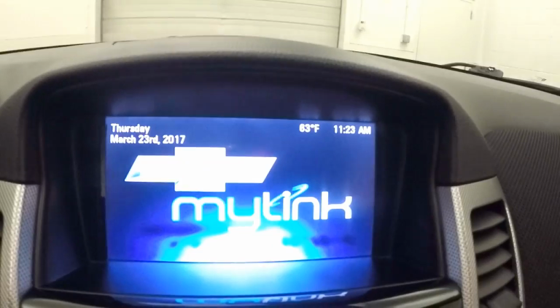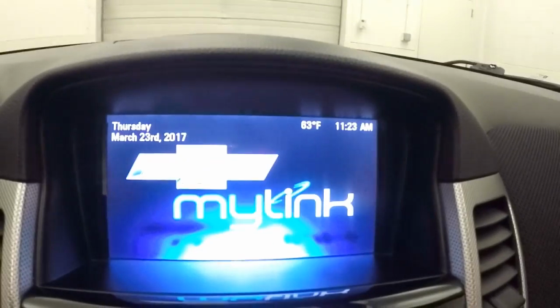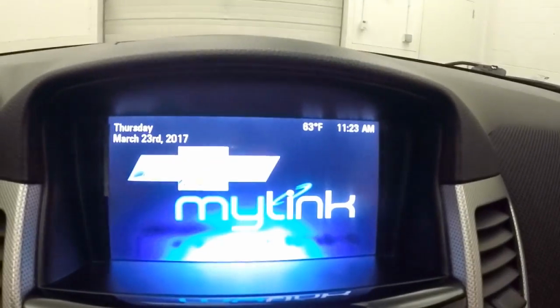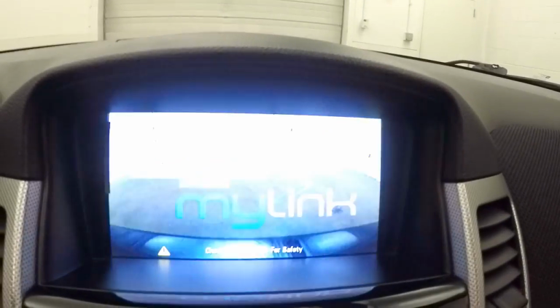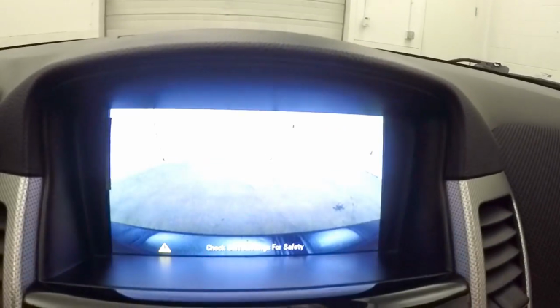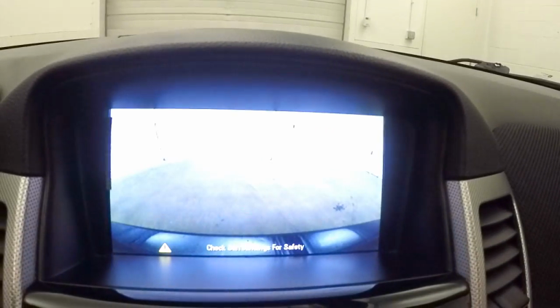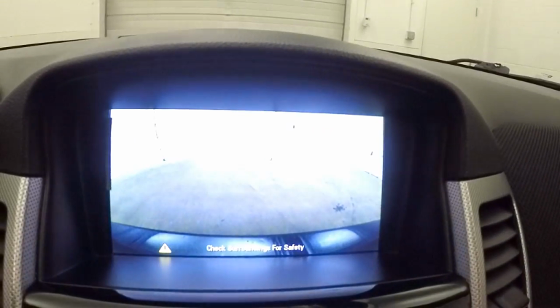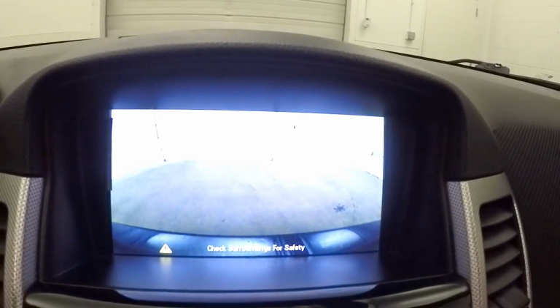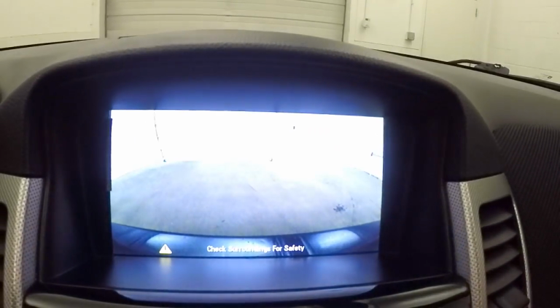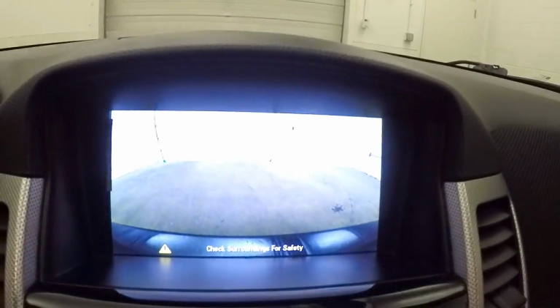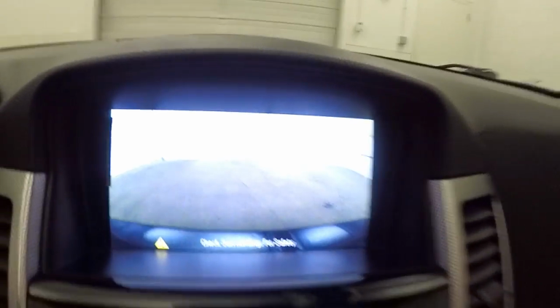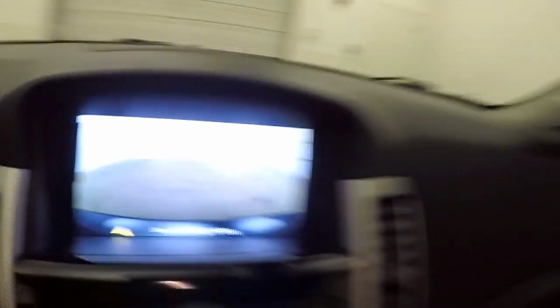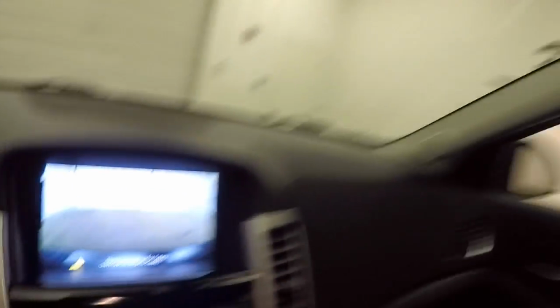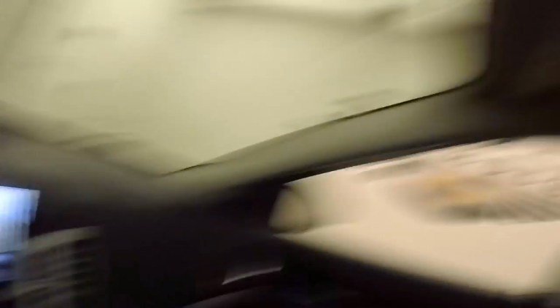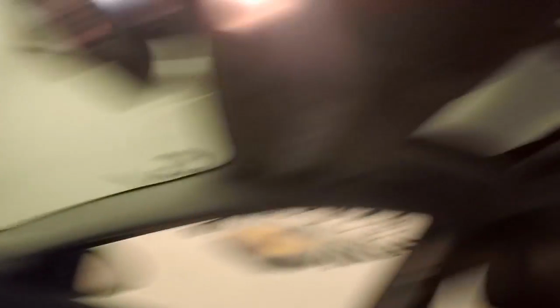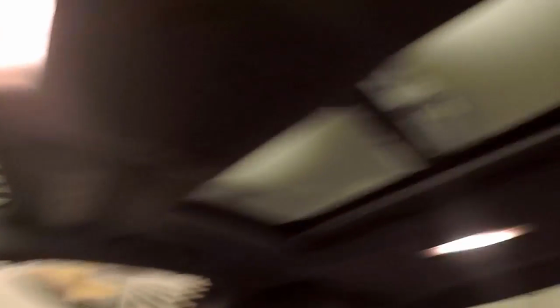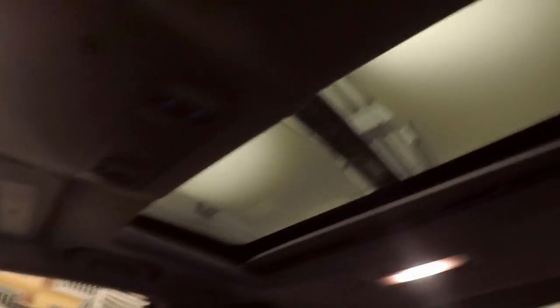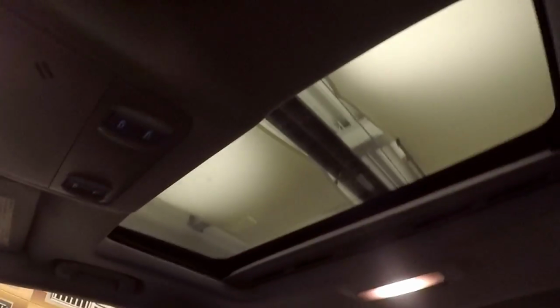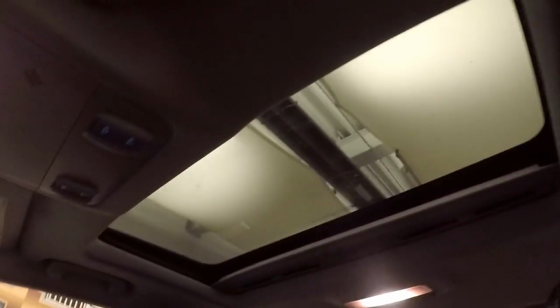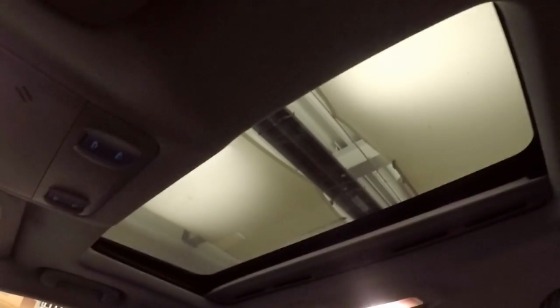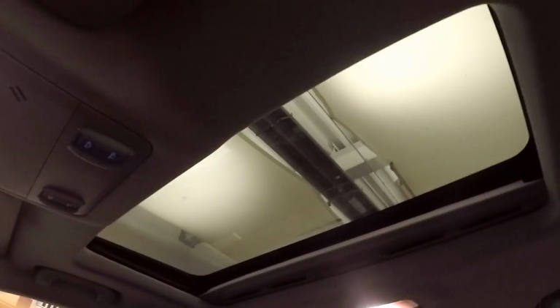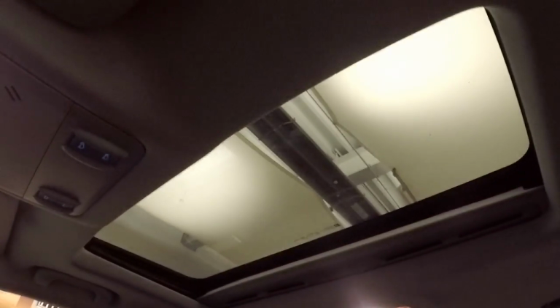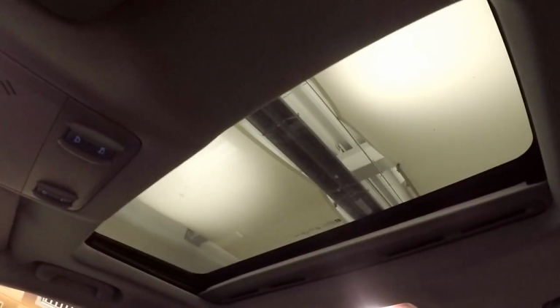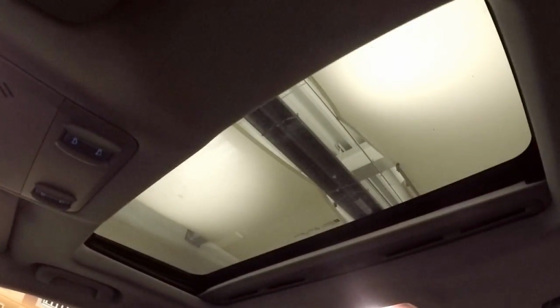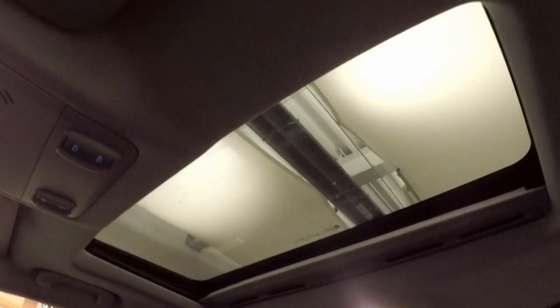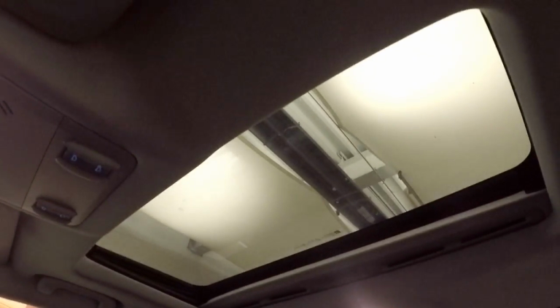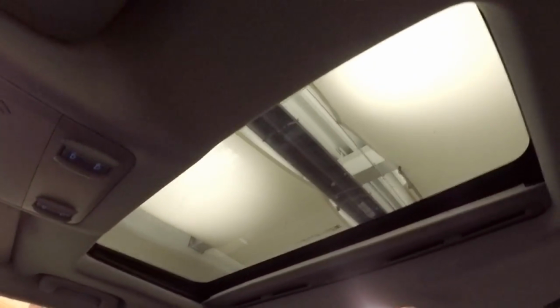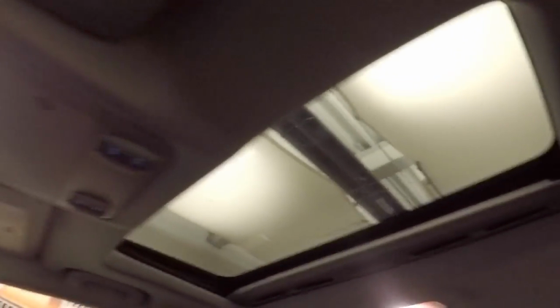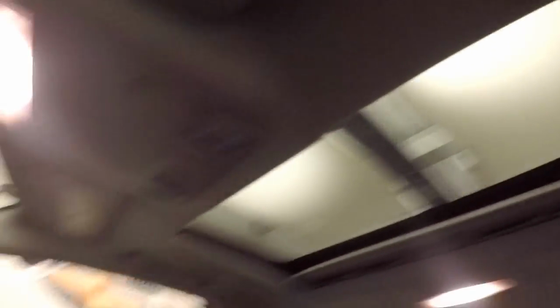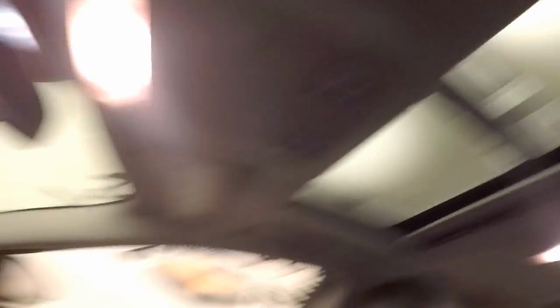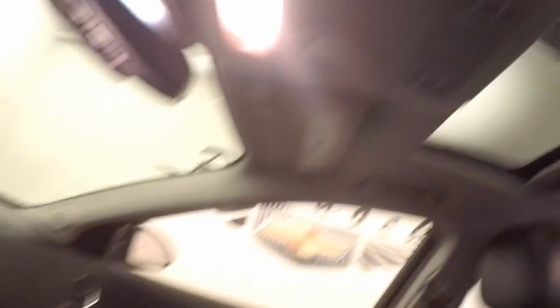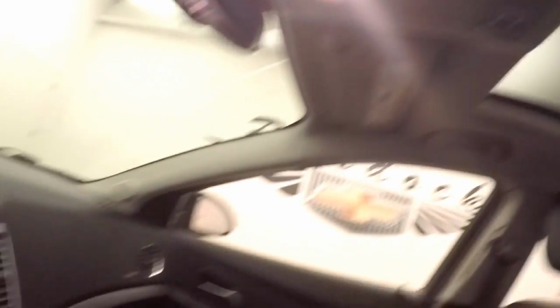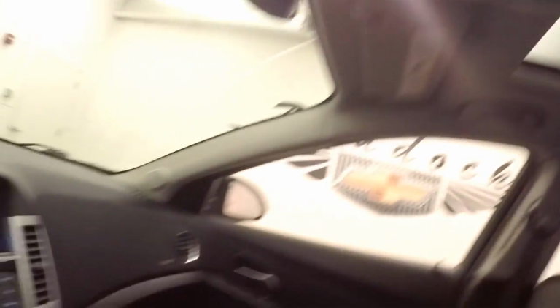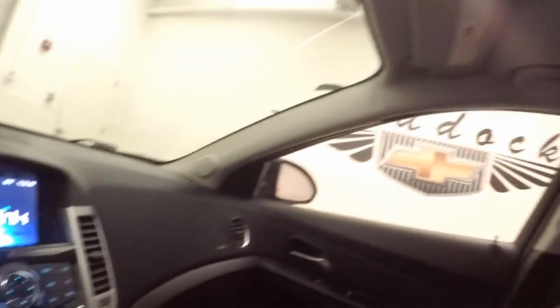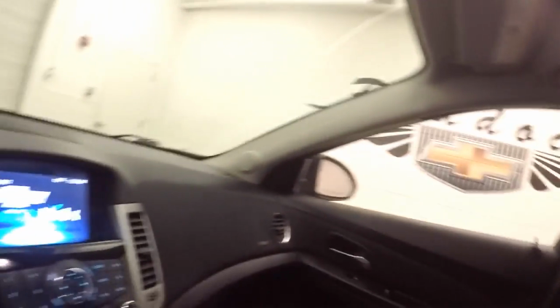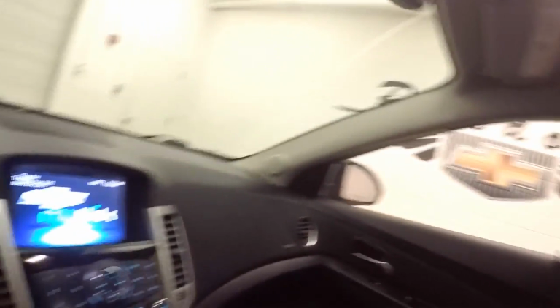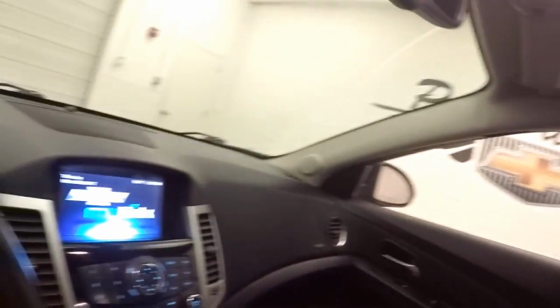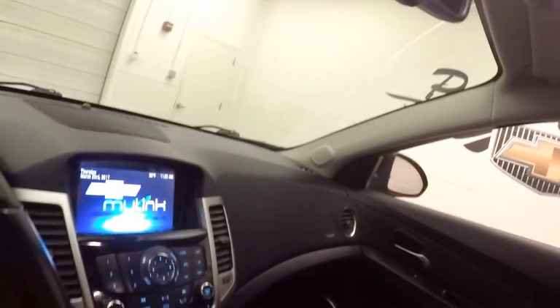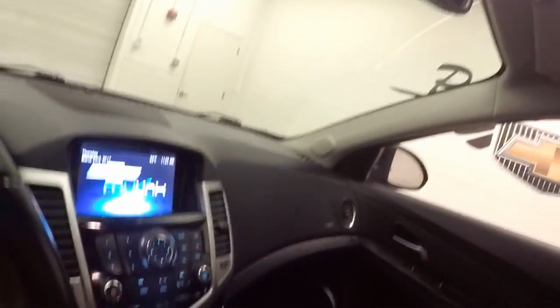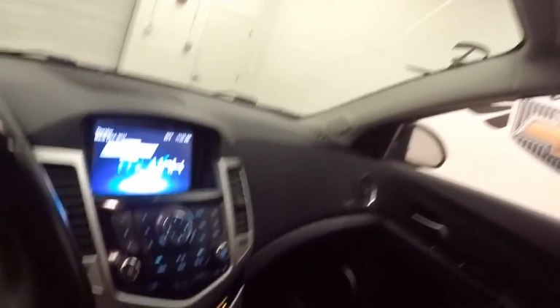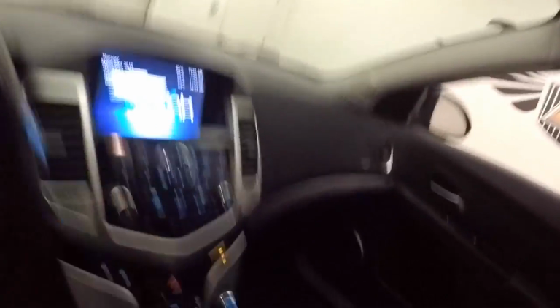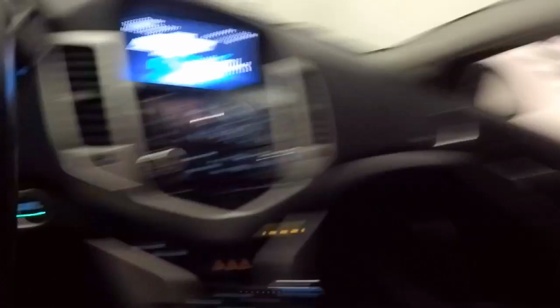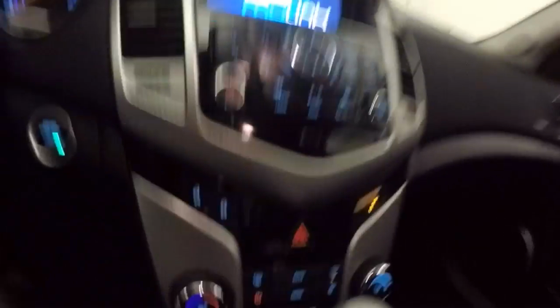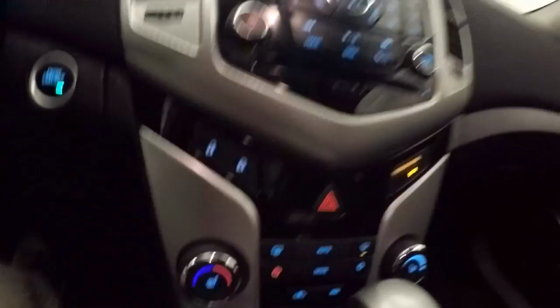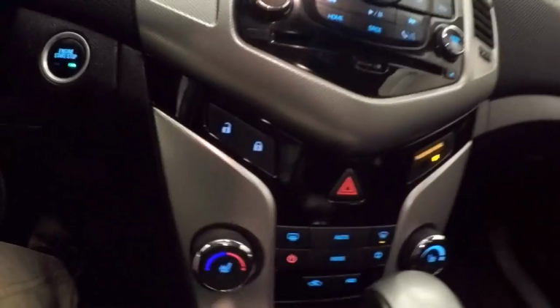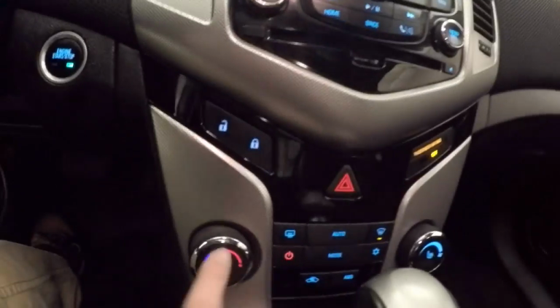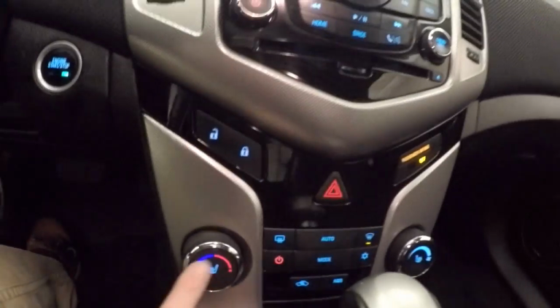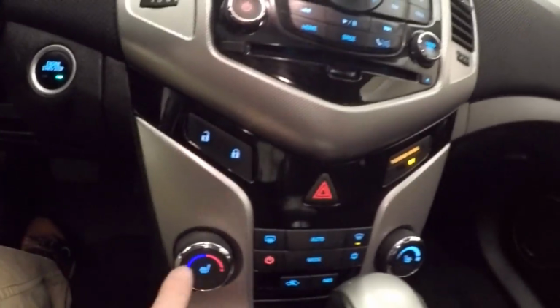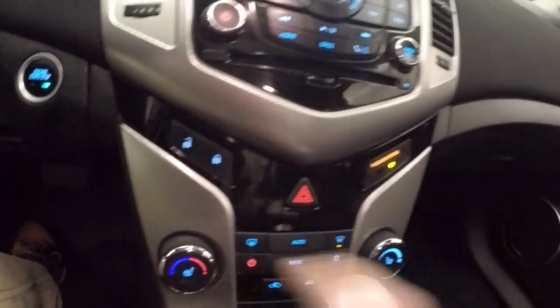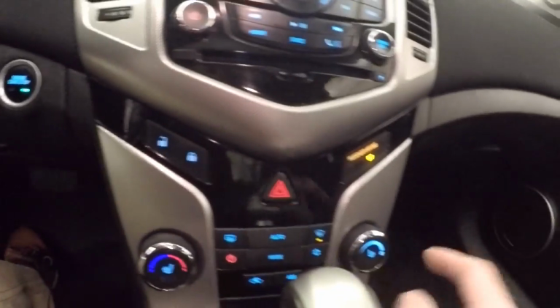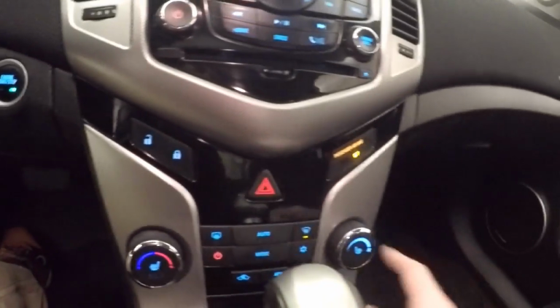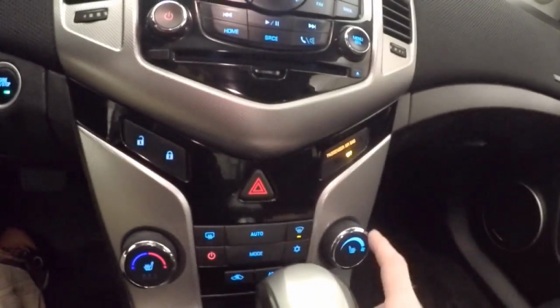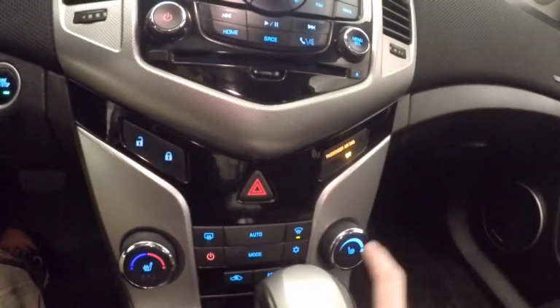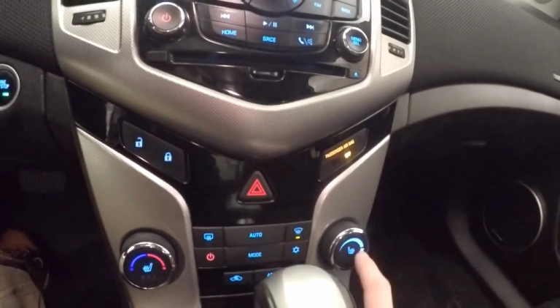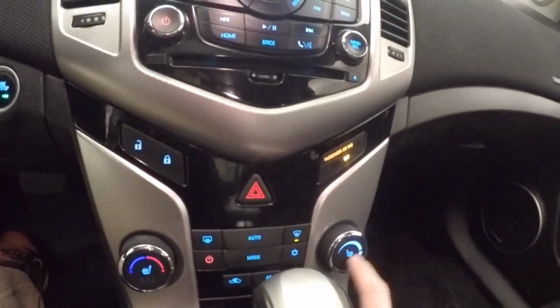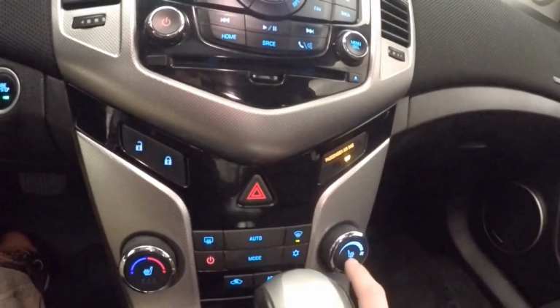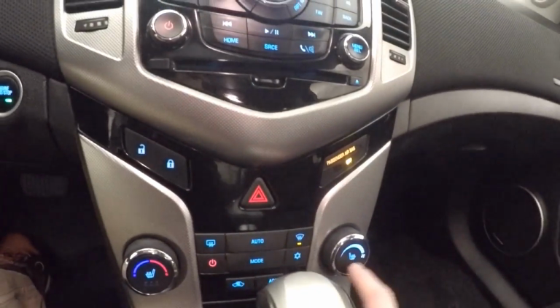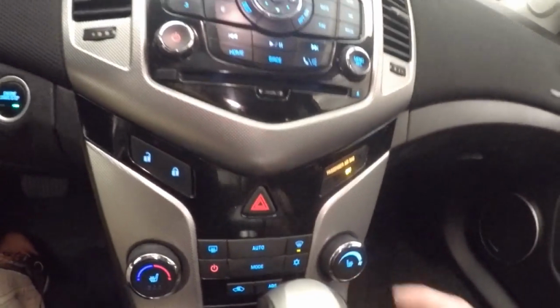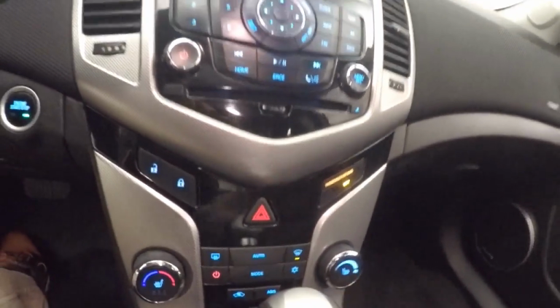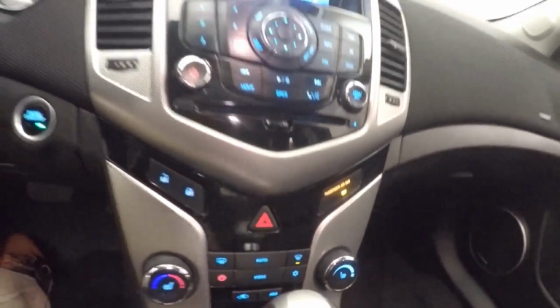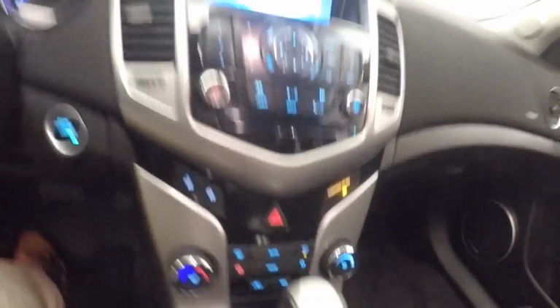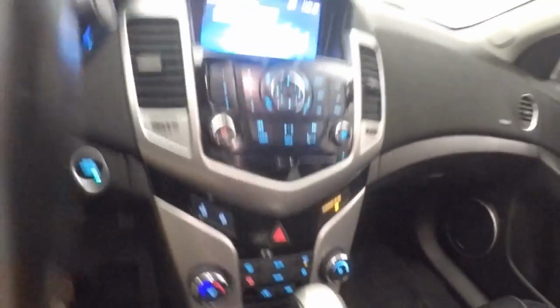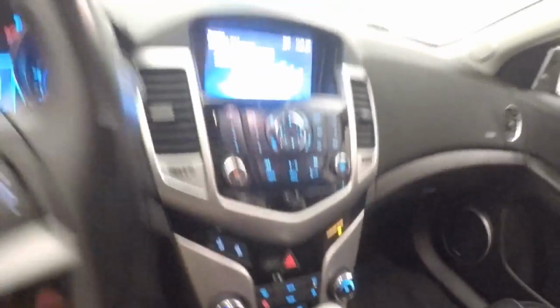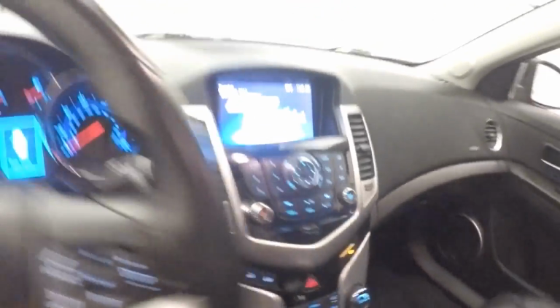There's the rear backup camera. It also has a power sunroof and heated seats — push these buttons here at the center.